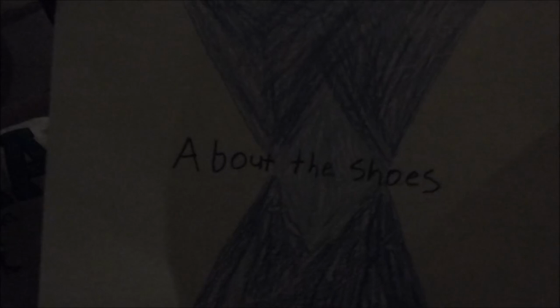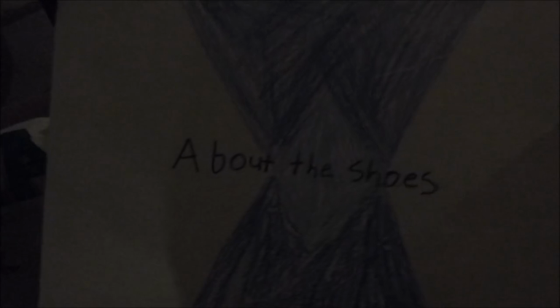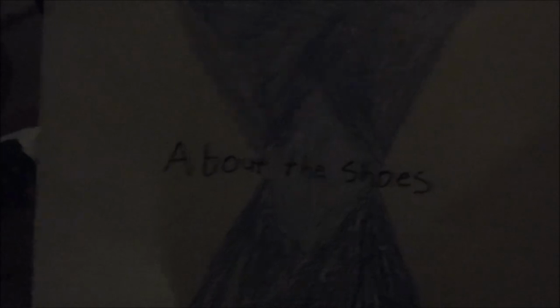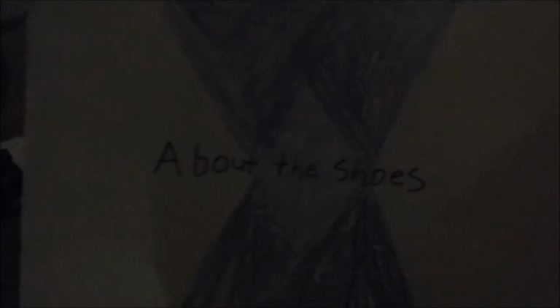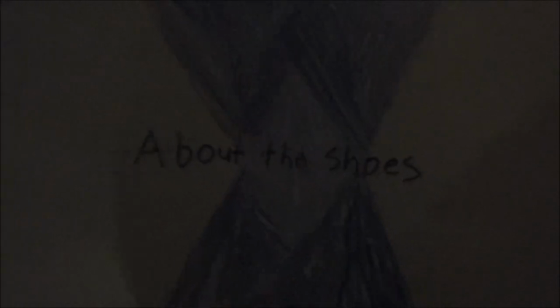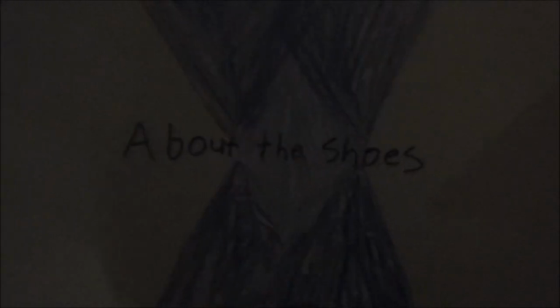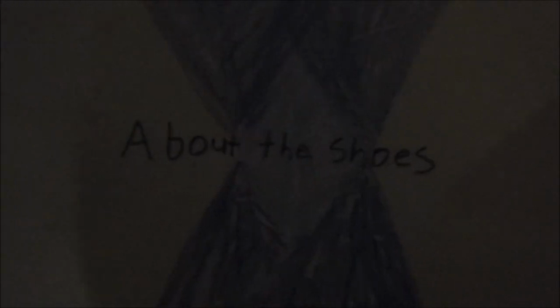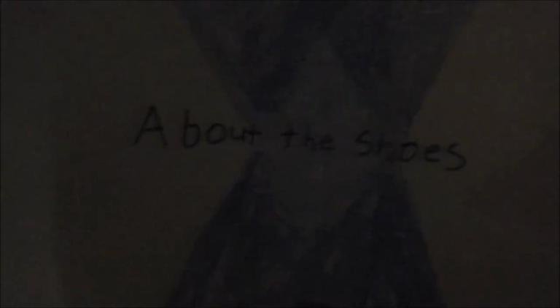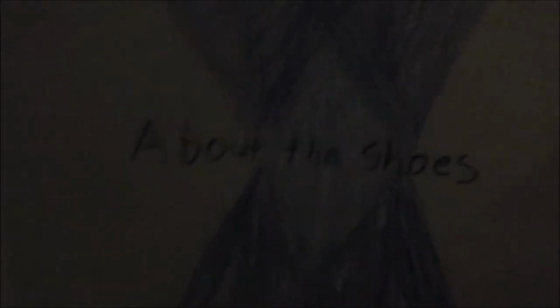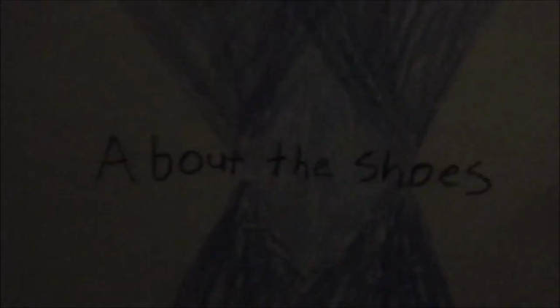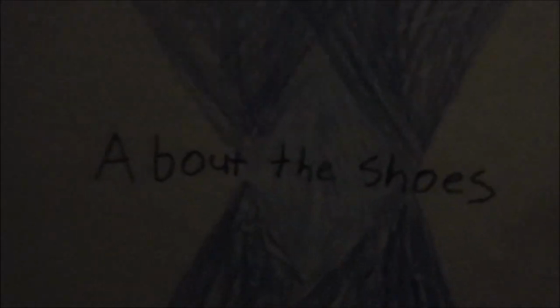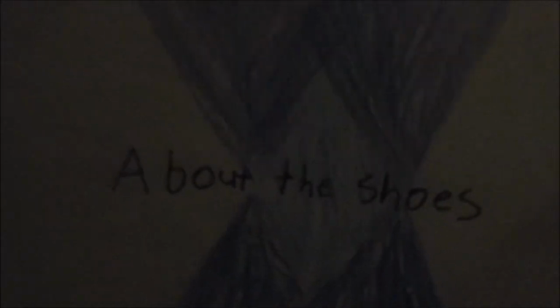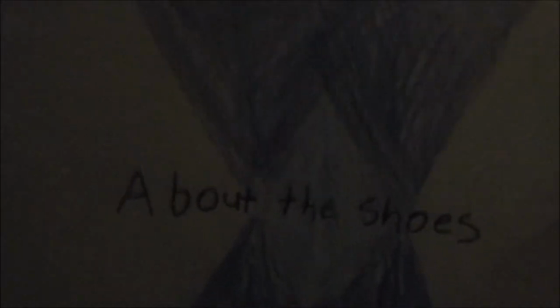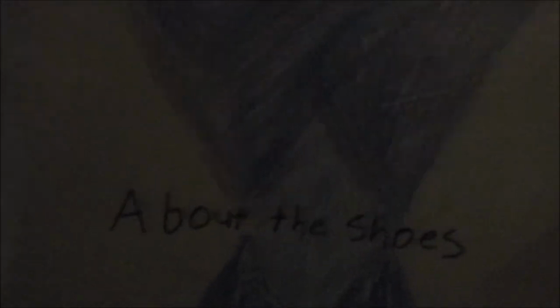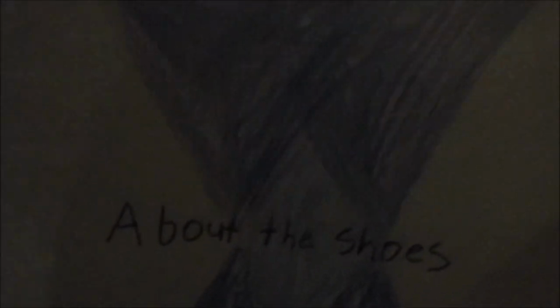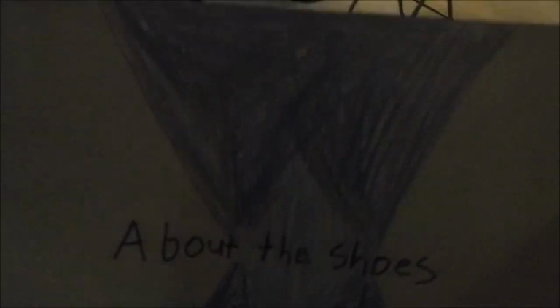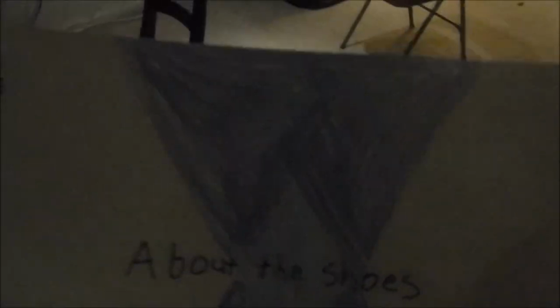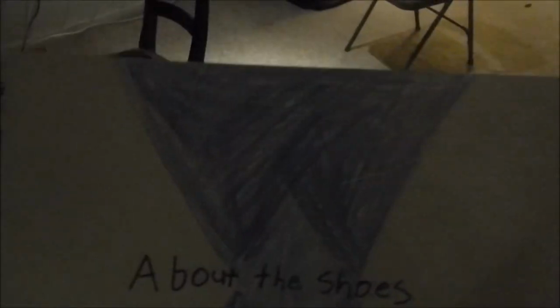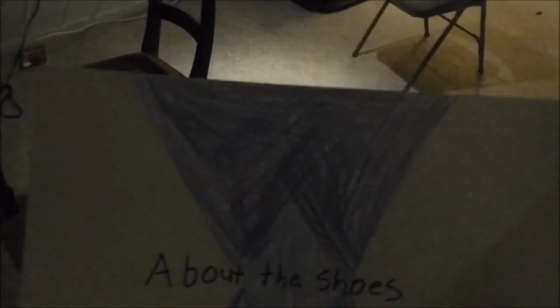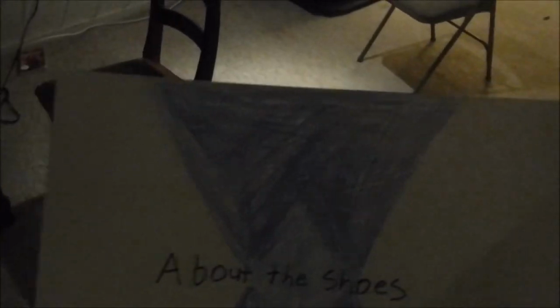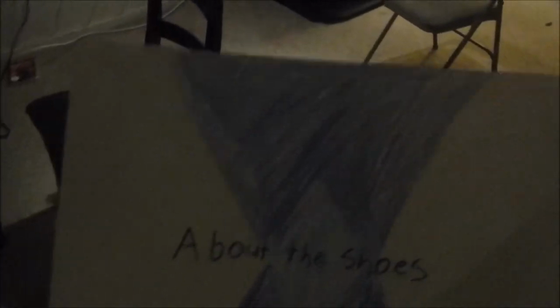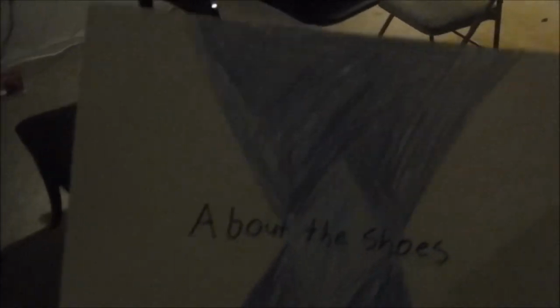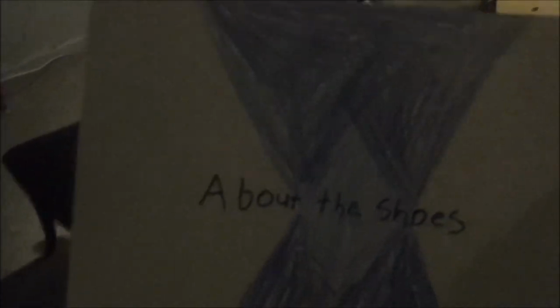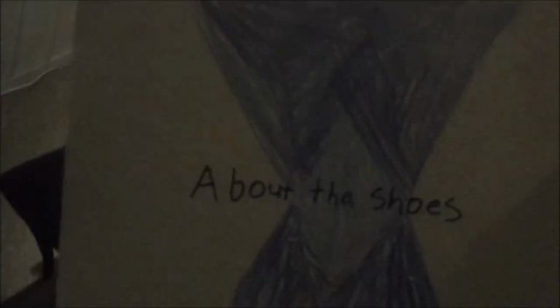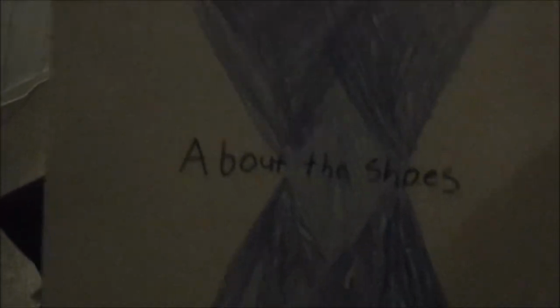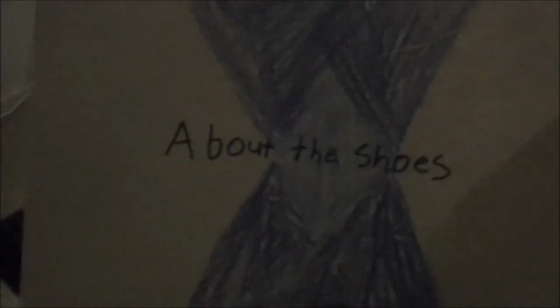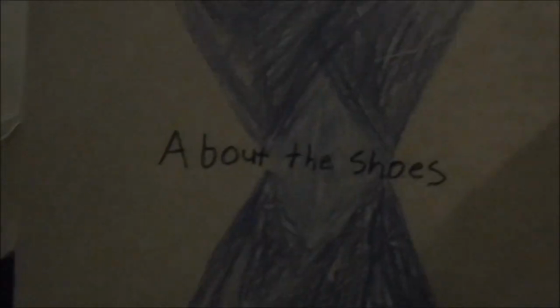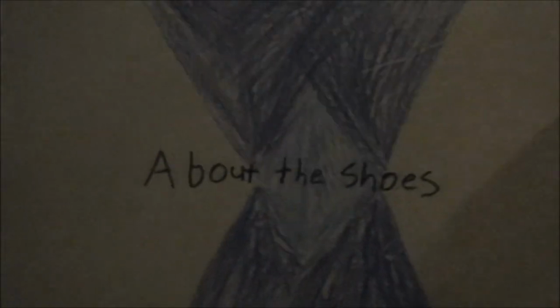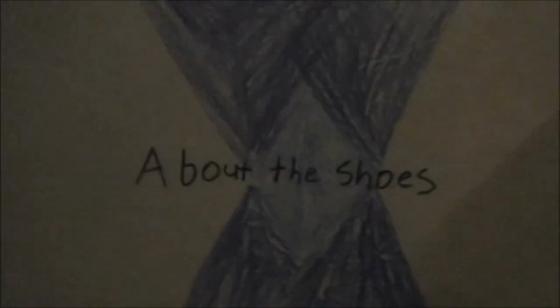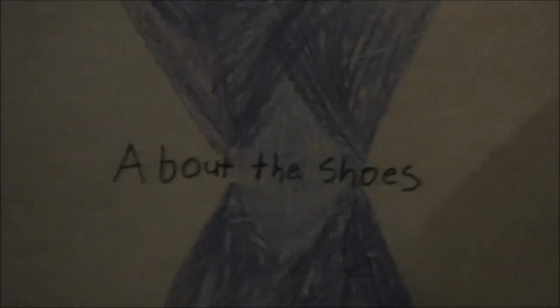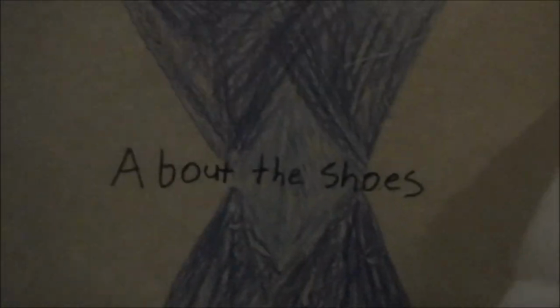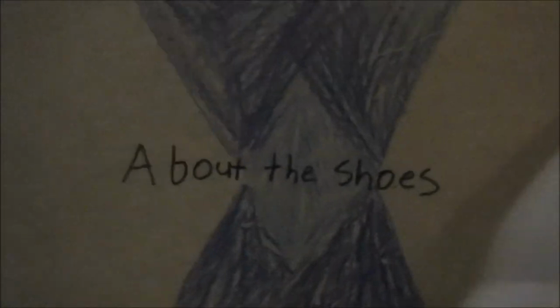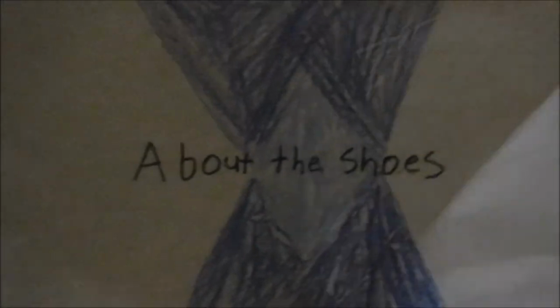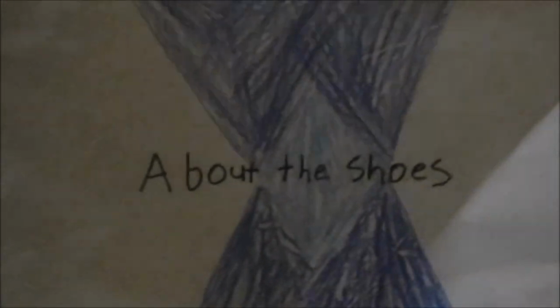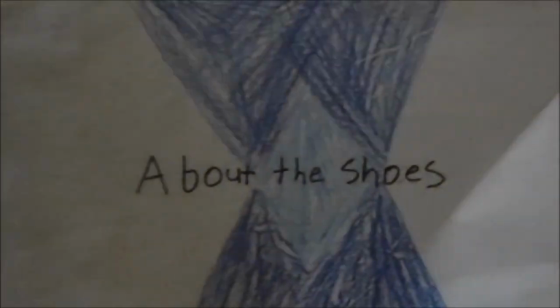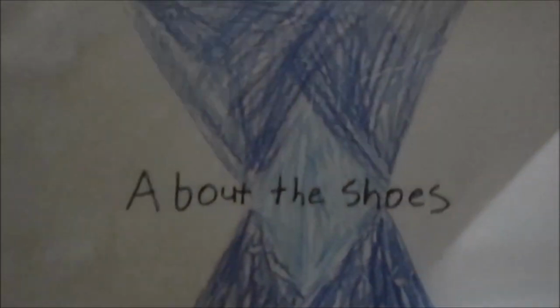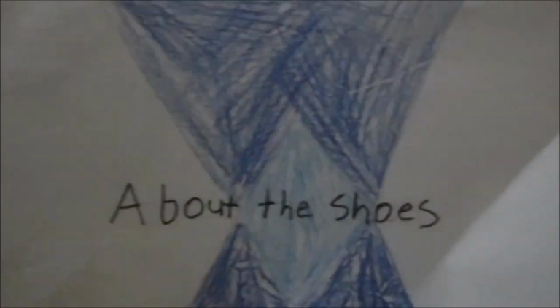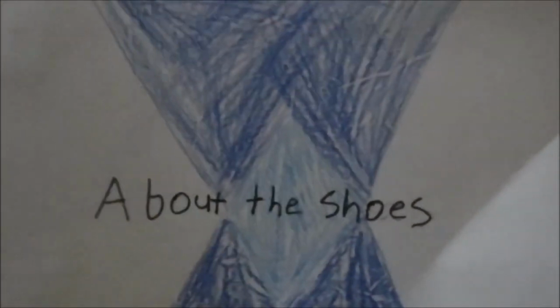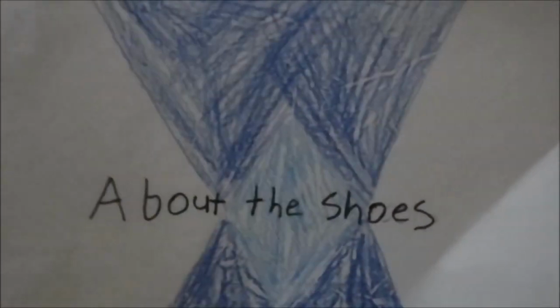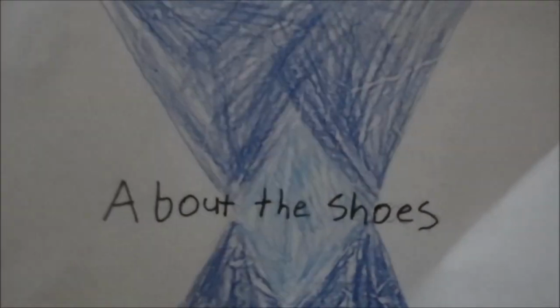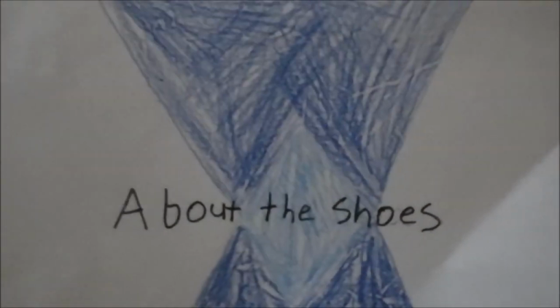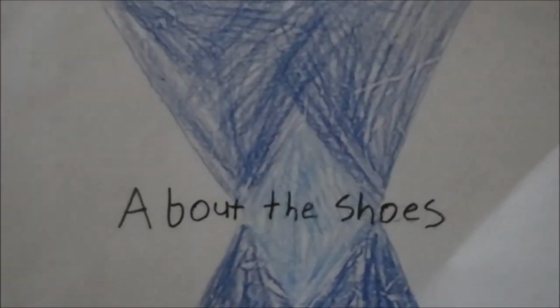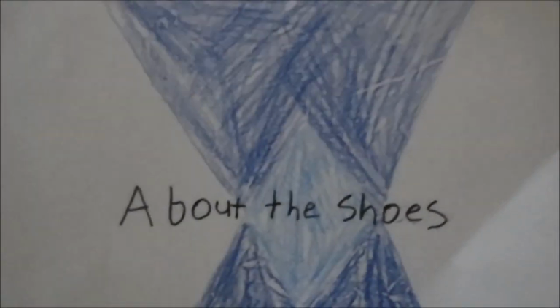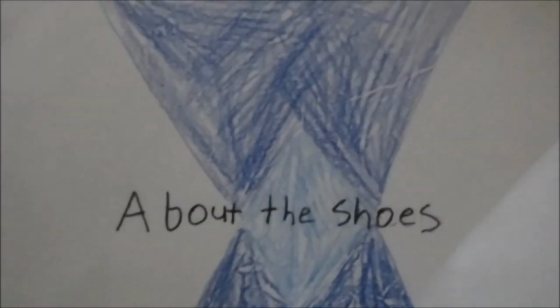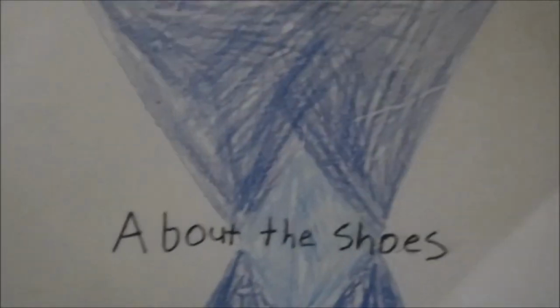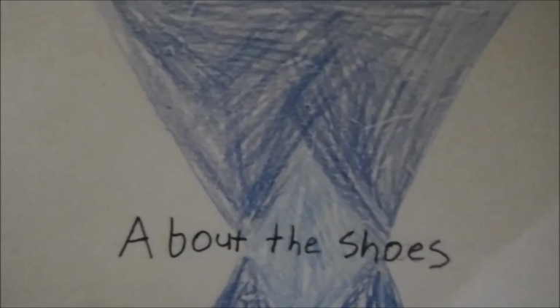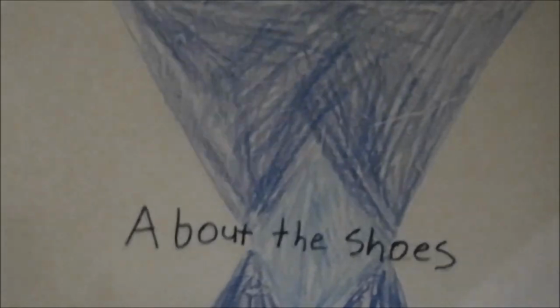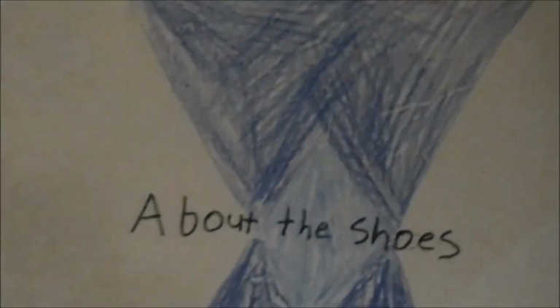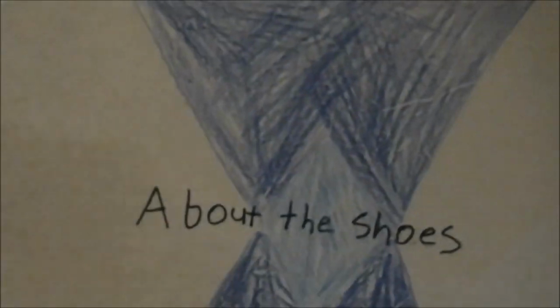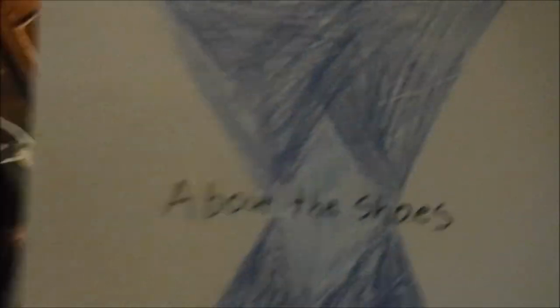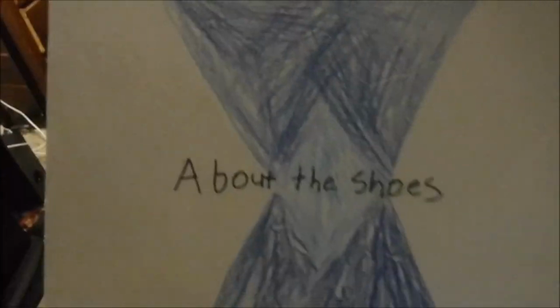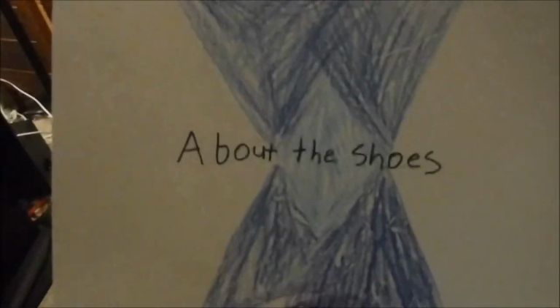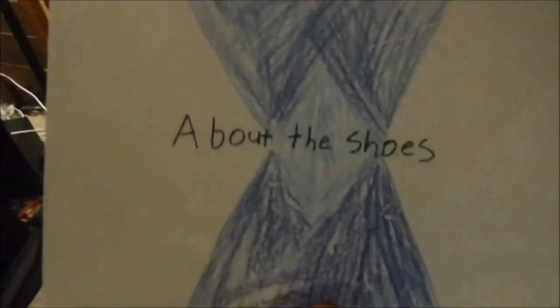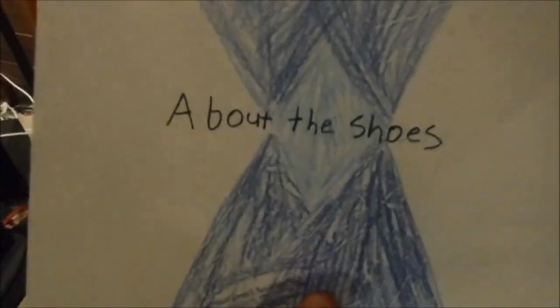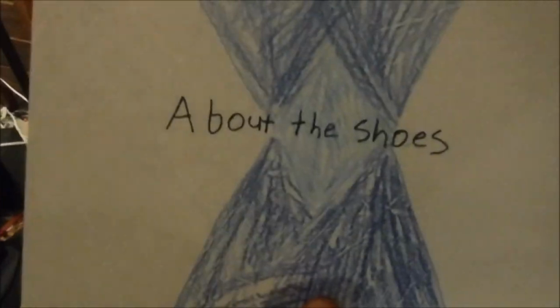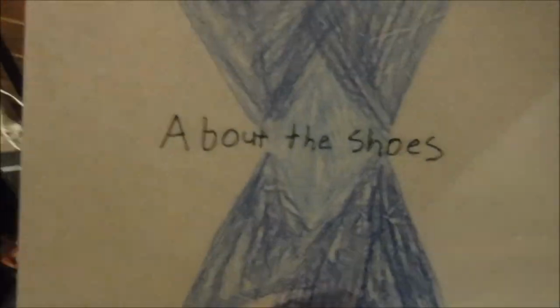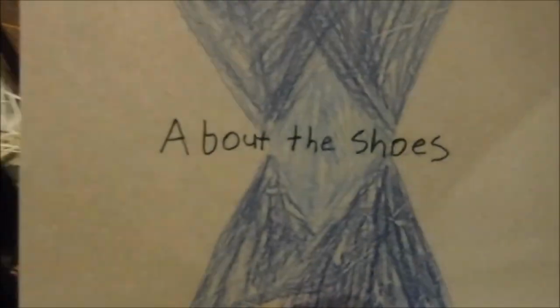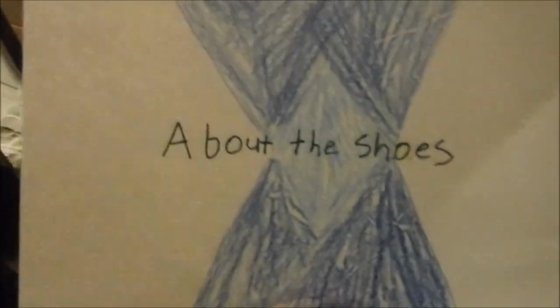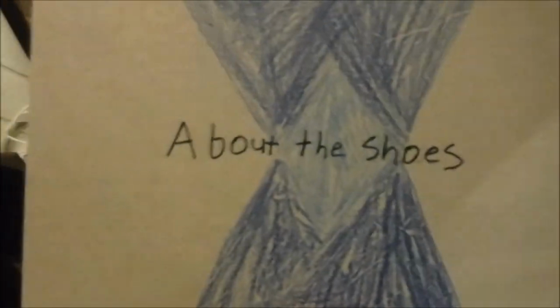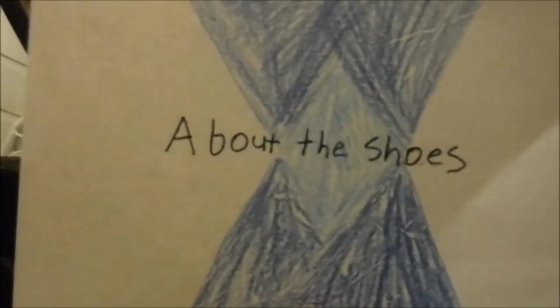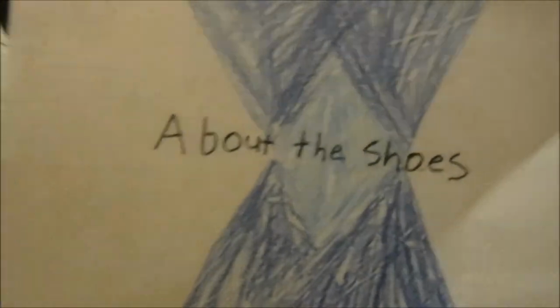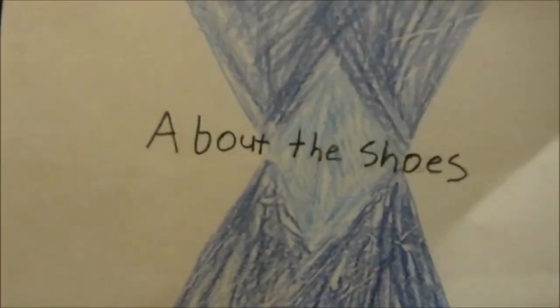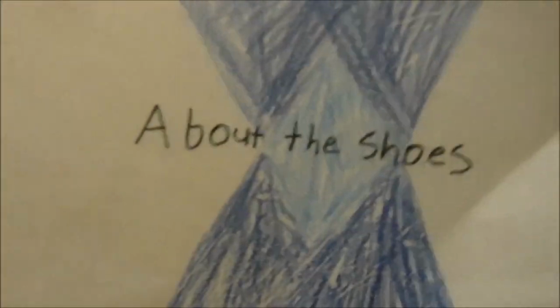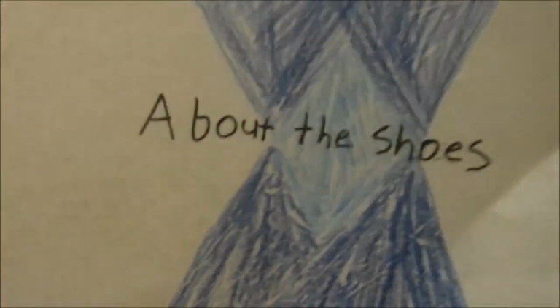Welcome to About the Shoes, and today we'll be doing an unboxing video of the Structure 19s.